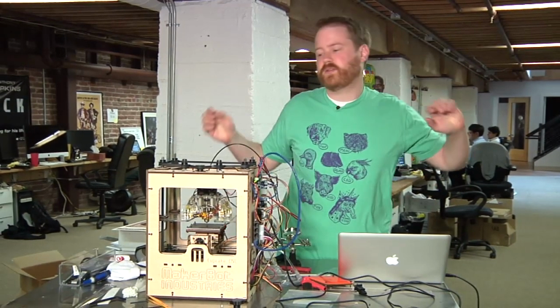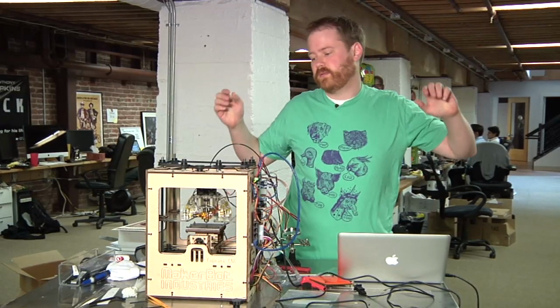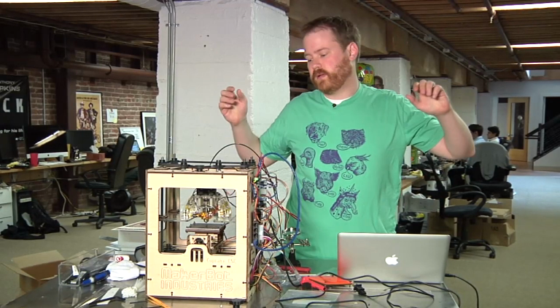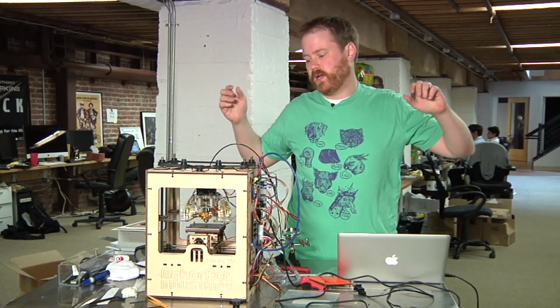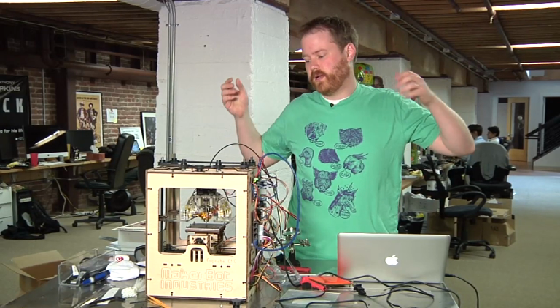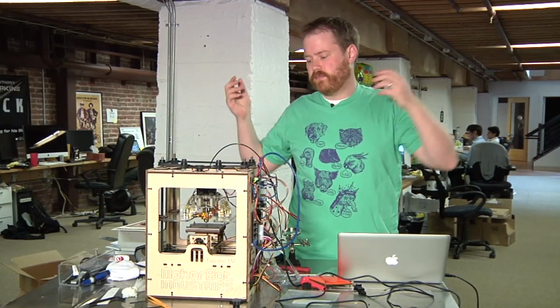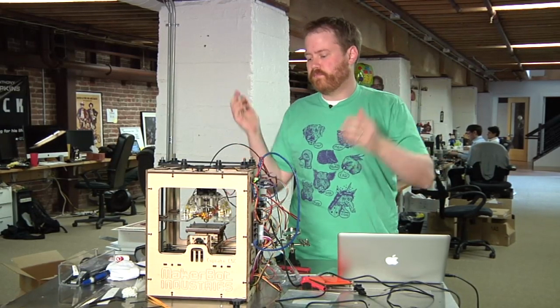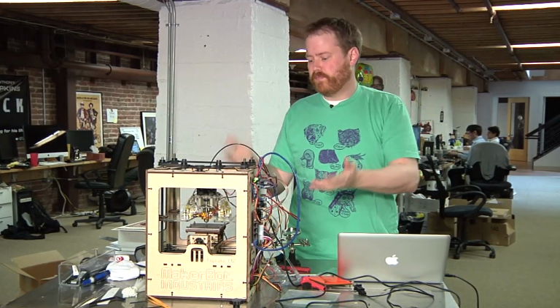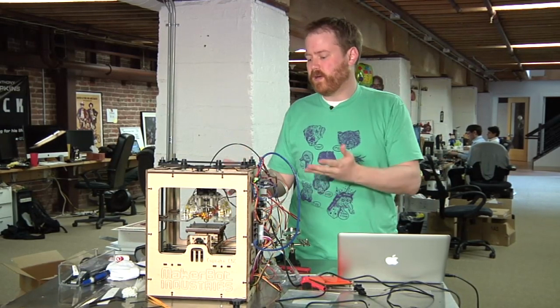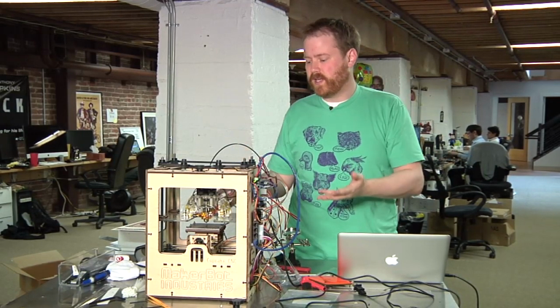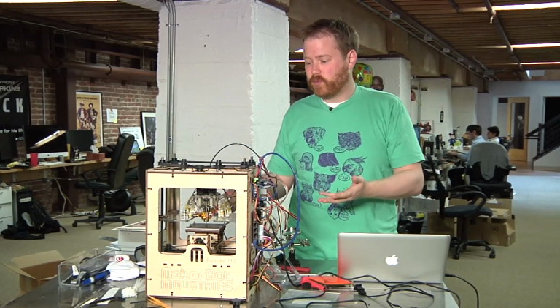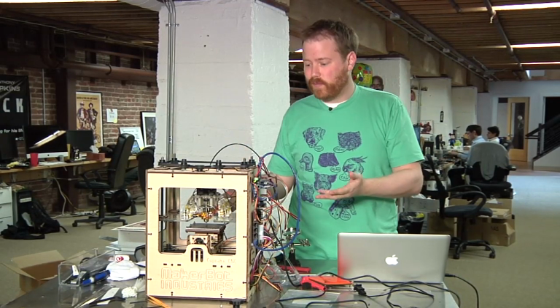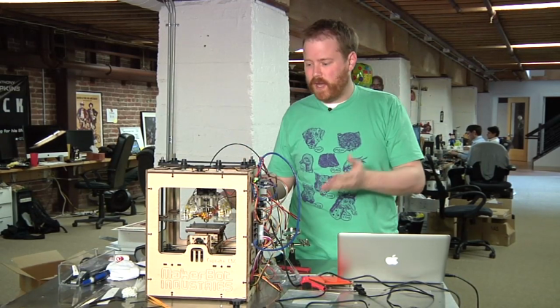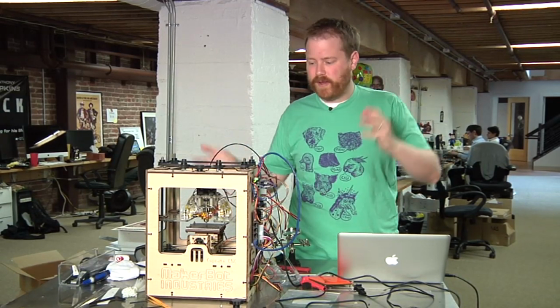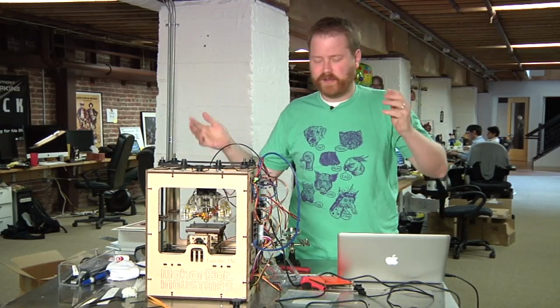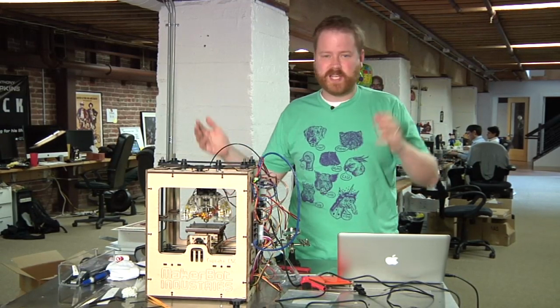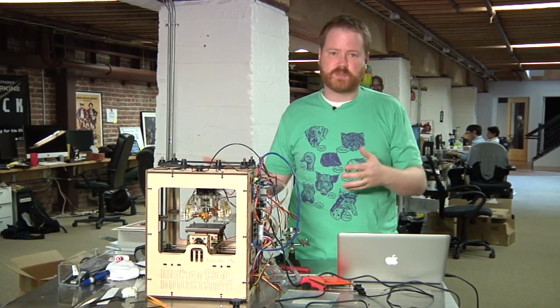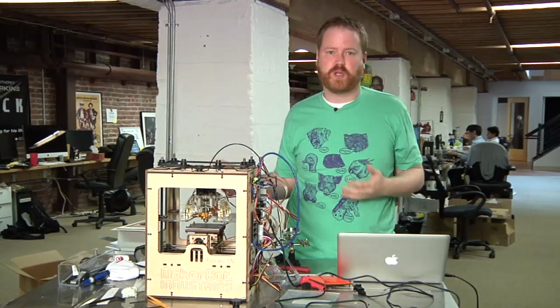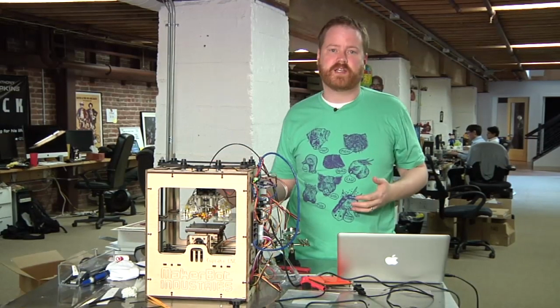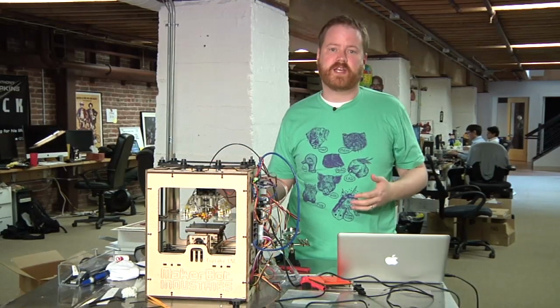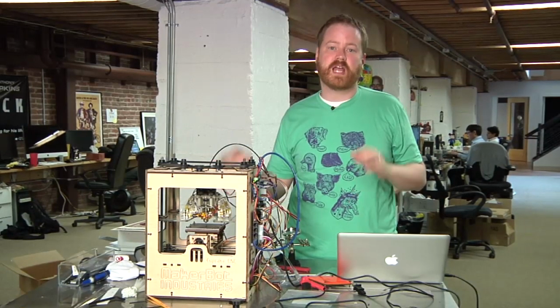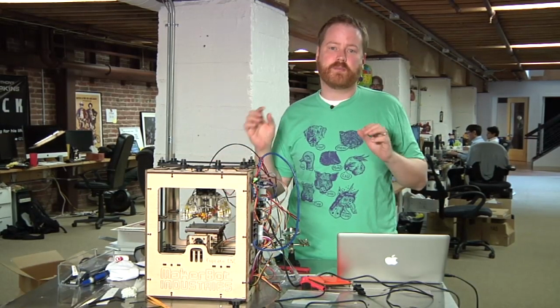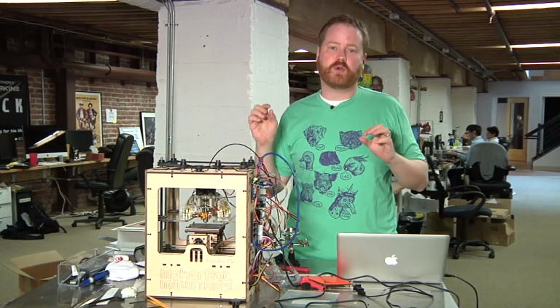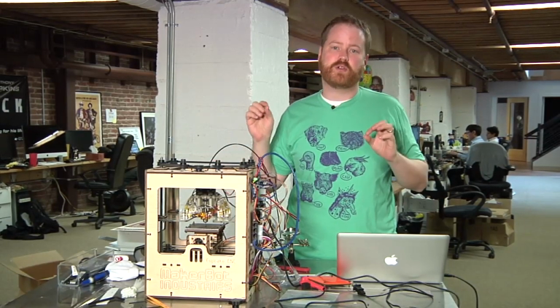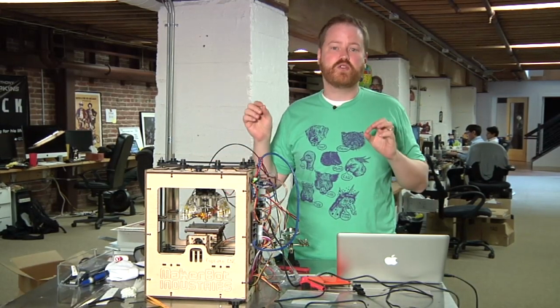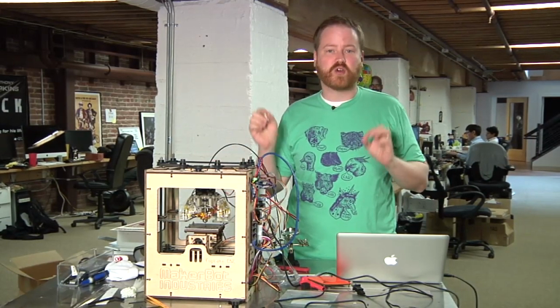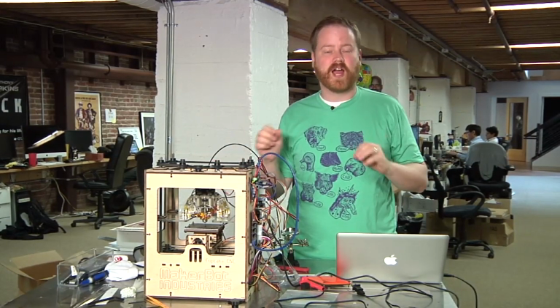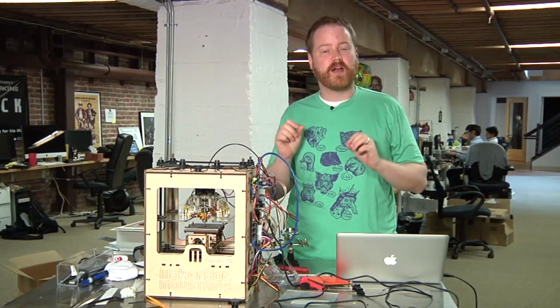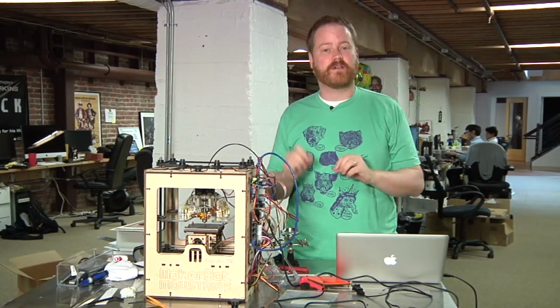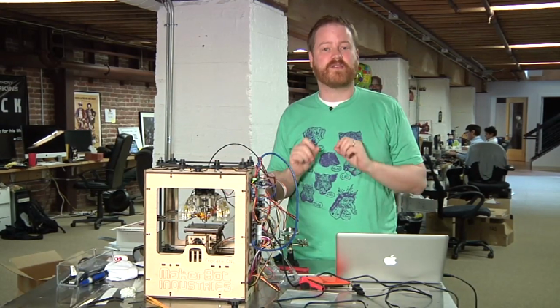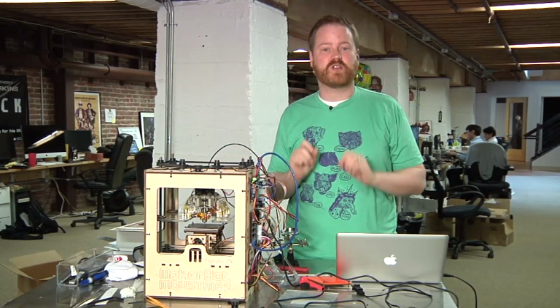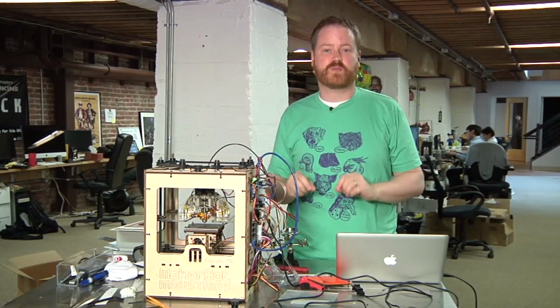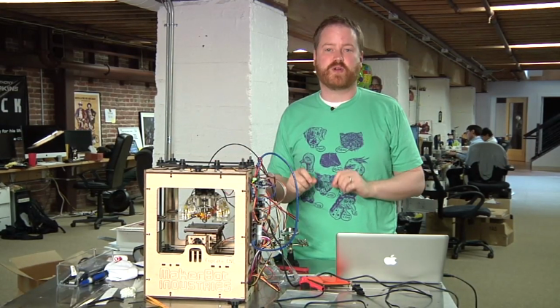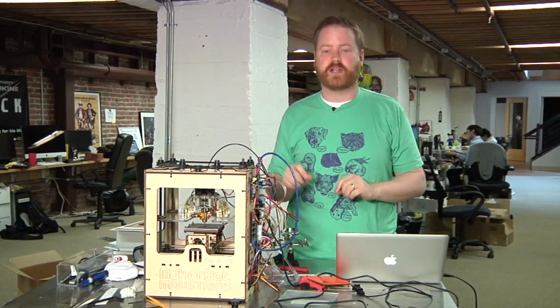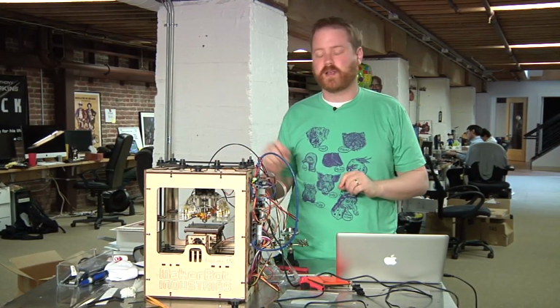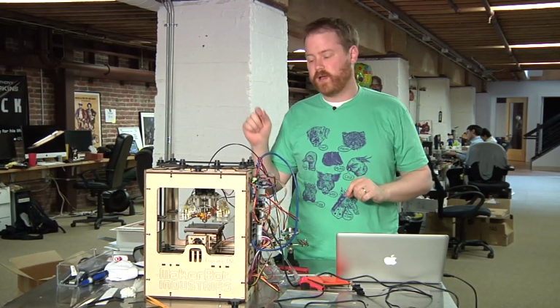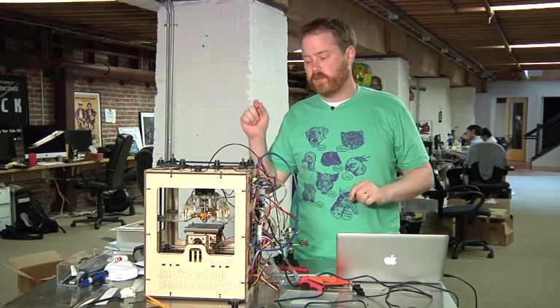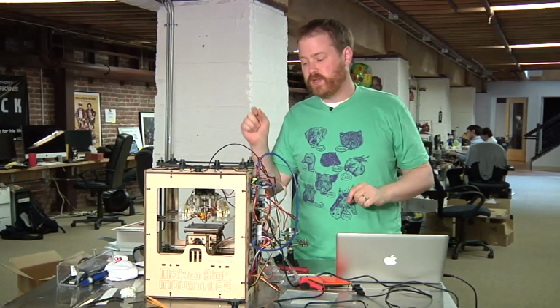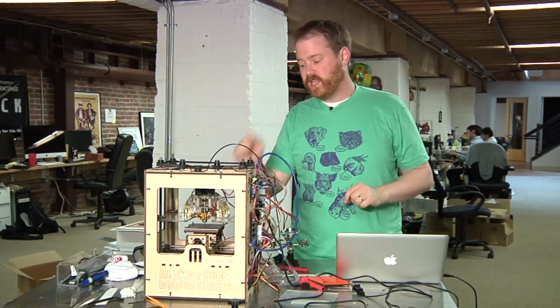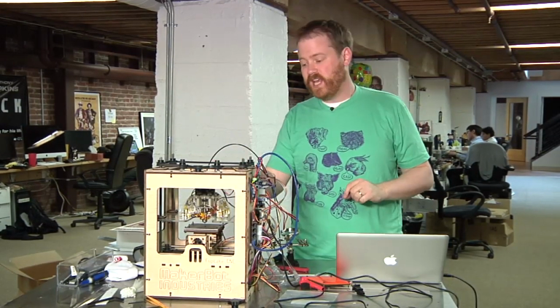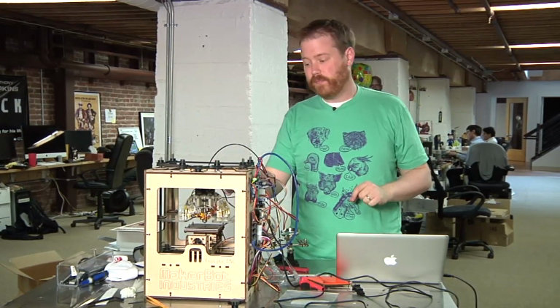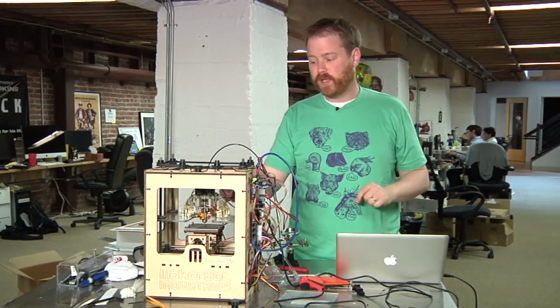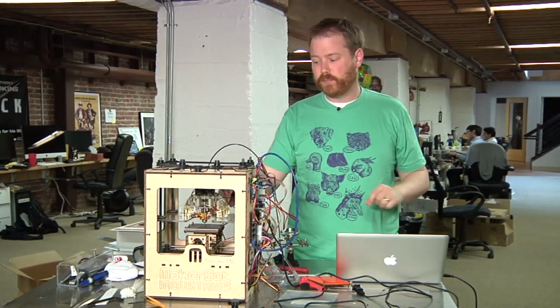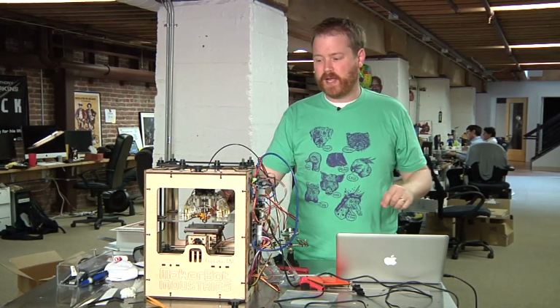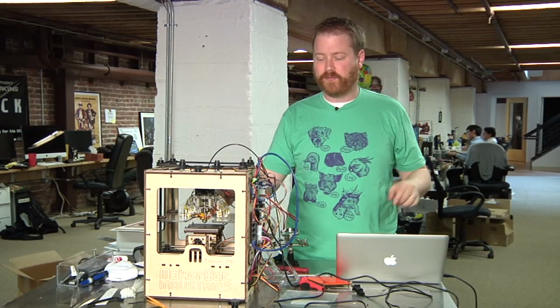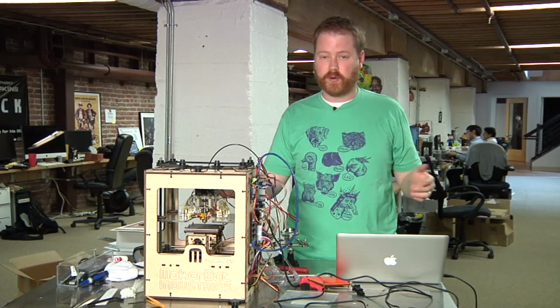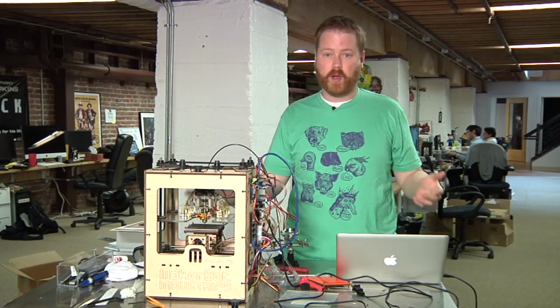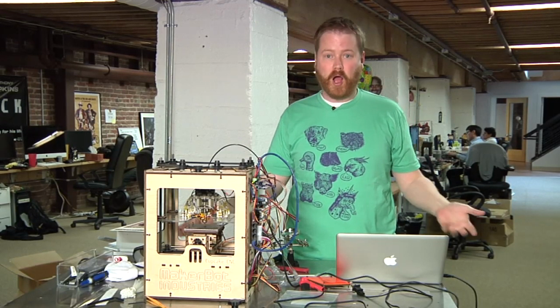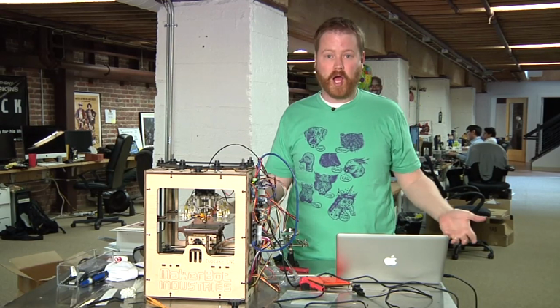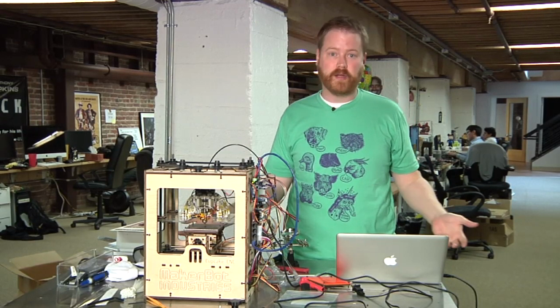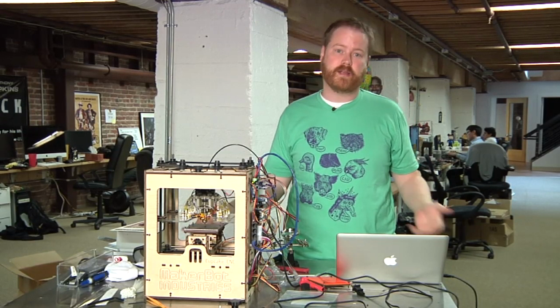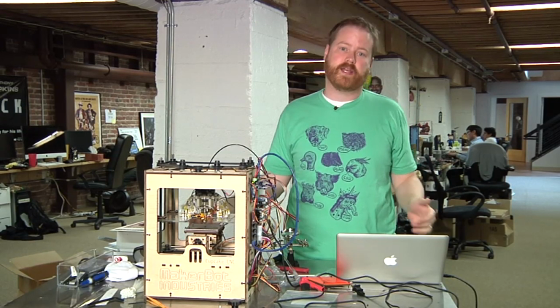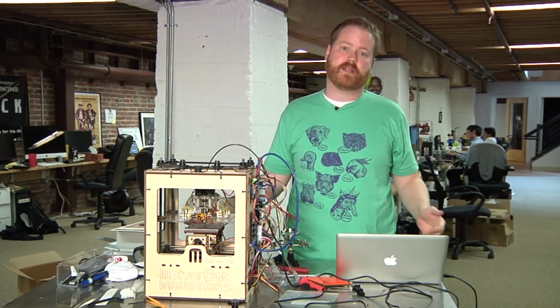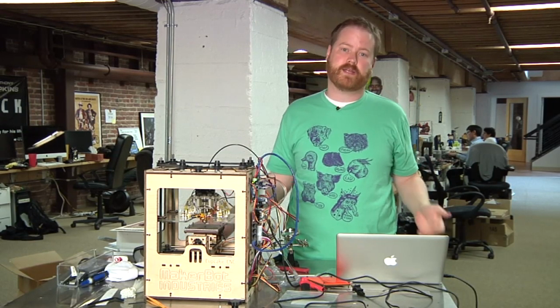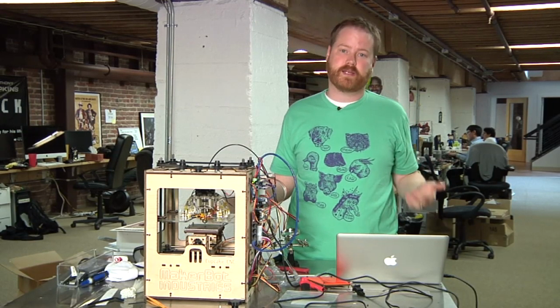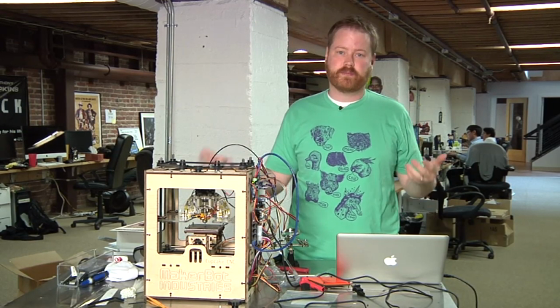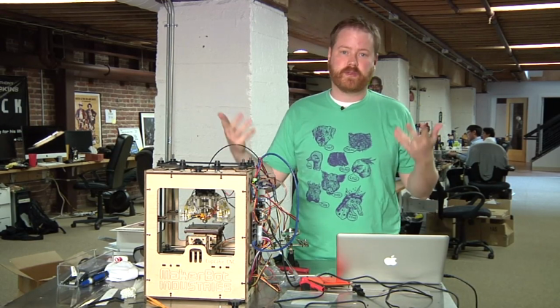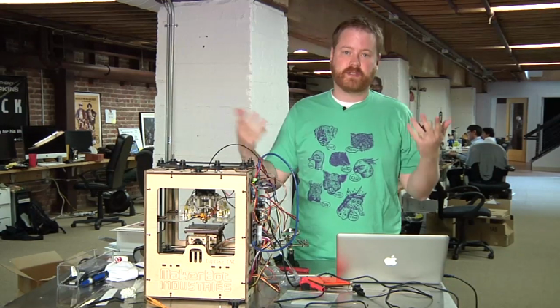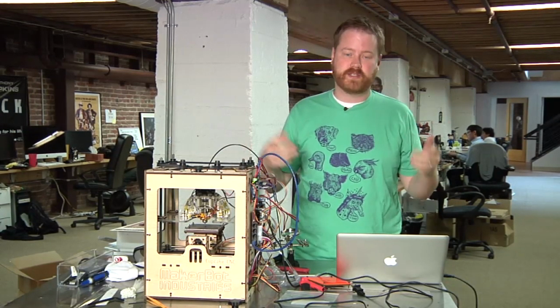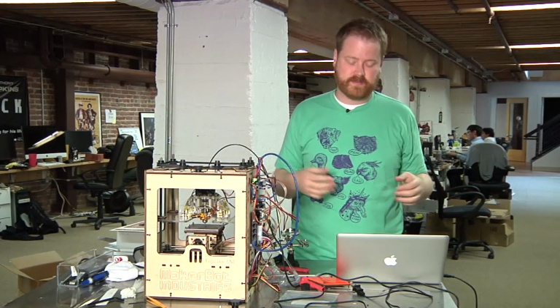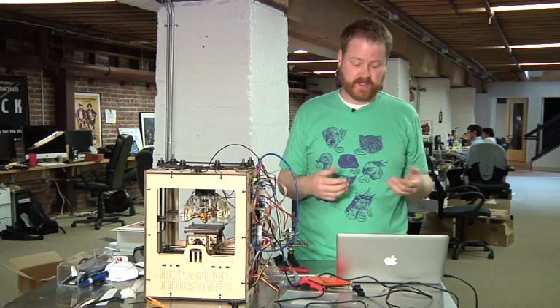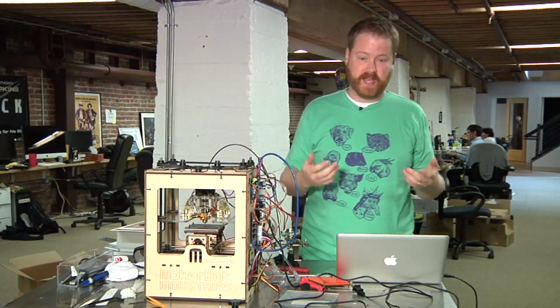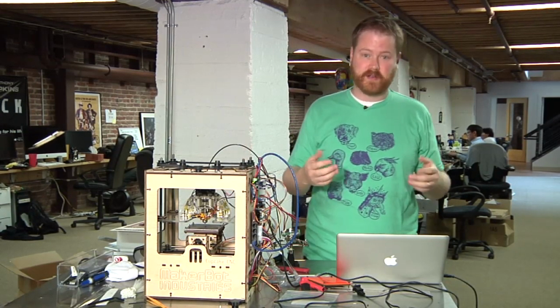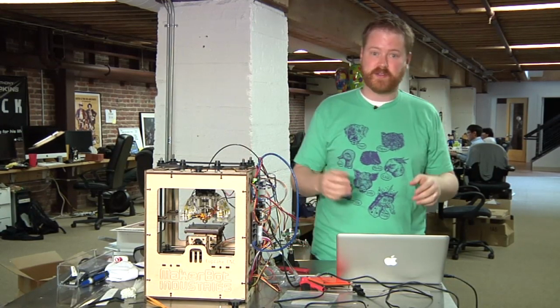MakerBot's warmed up, everything's plugged in, I'm going to try our first print with the heated build platform on, and we'll see how it goes — keep your fingers crossed.